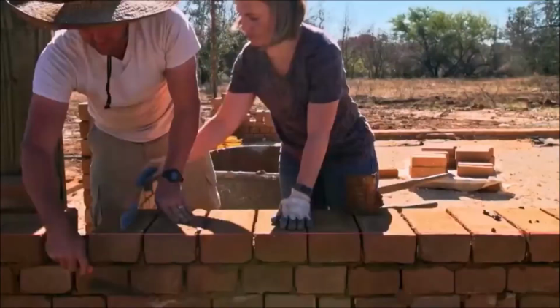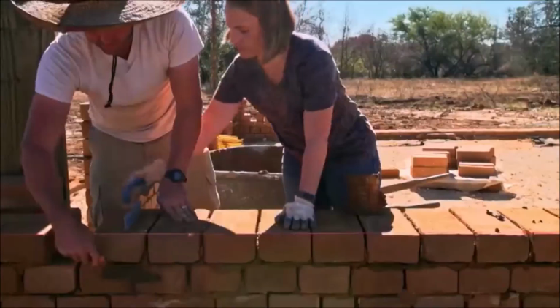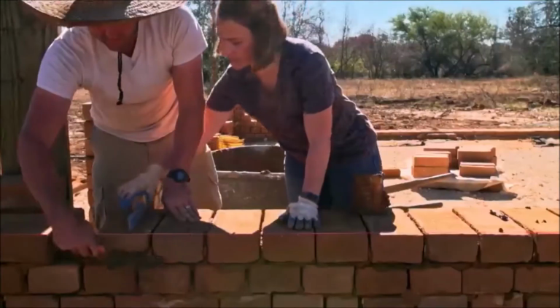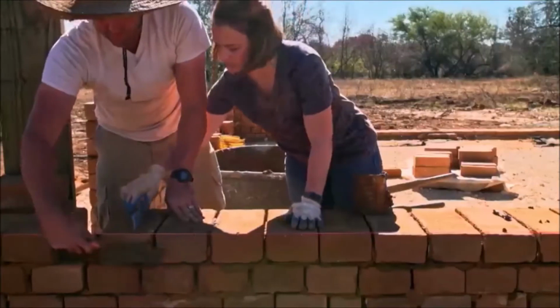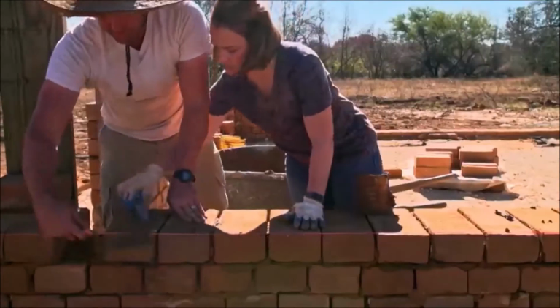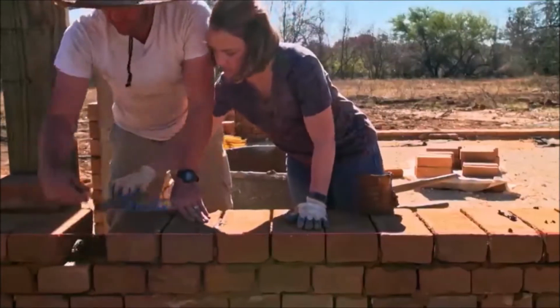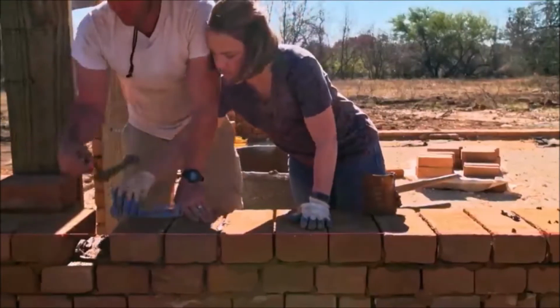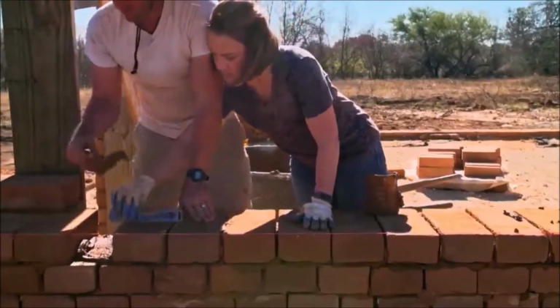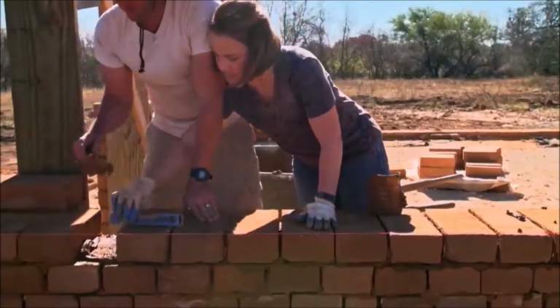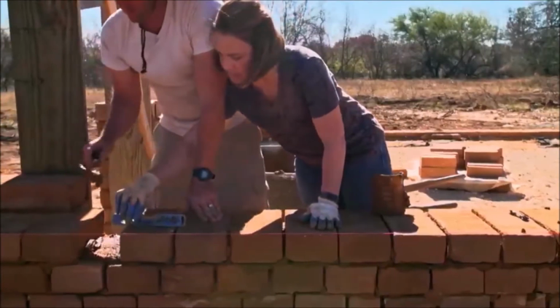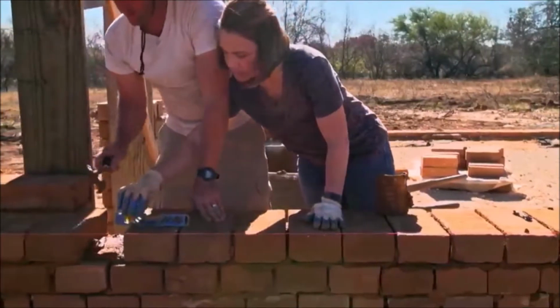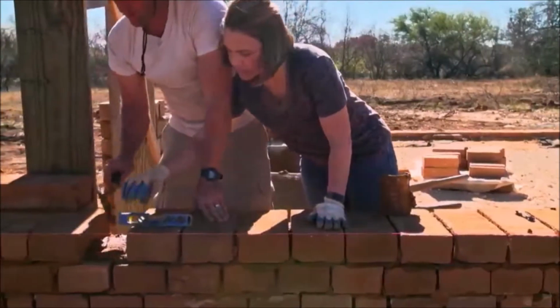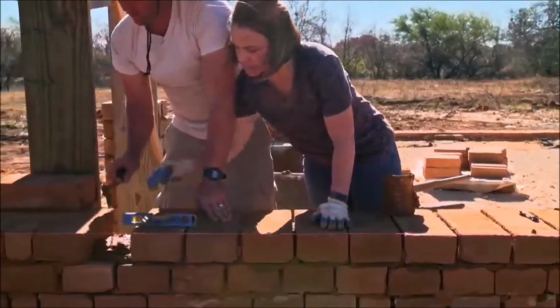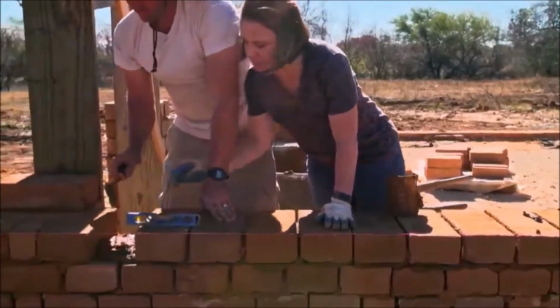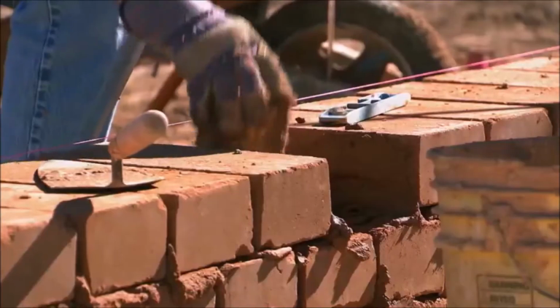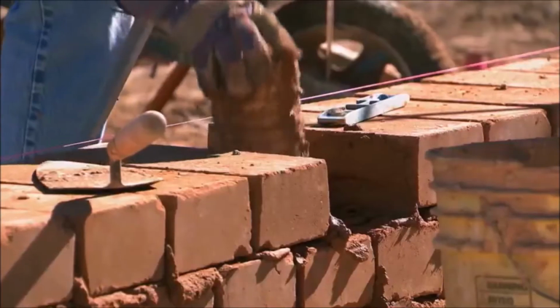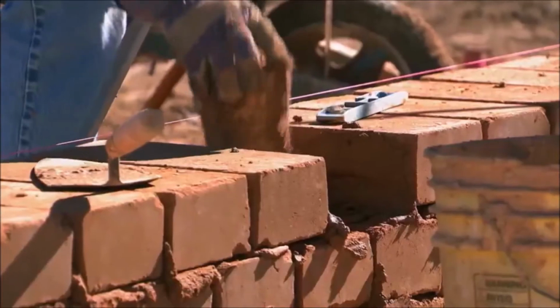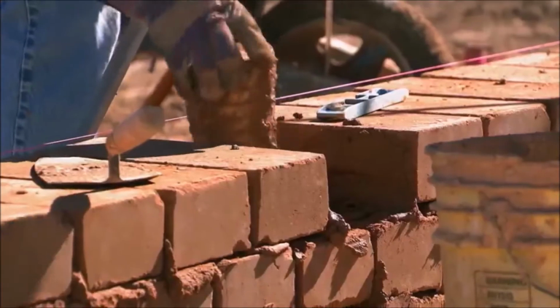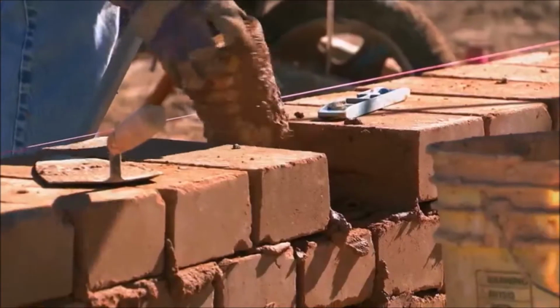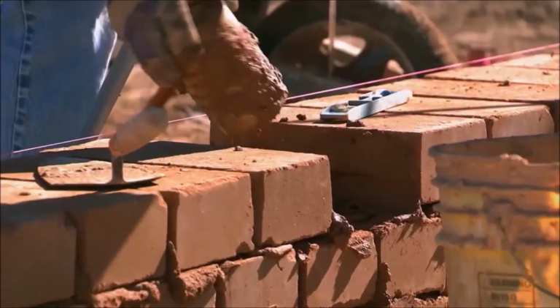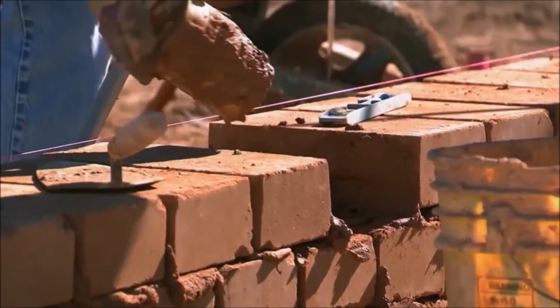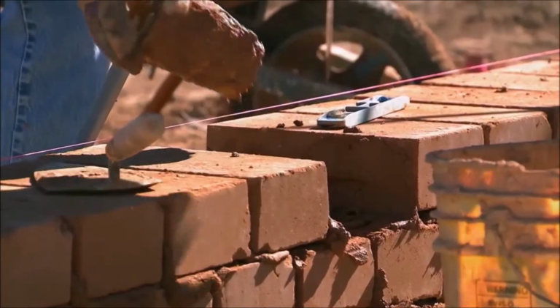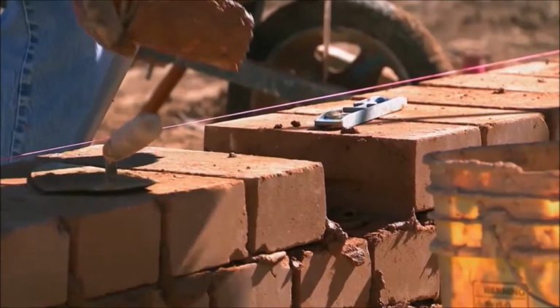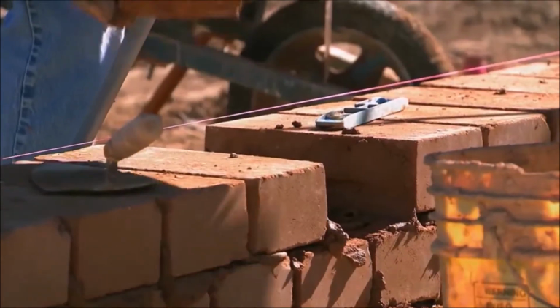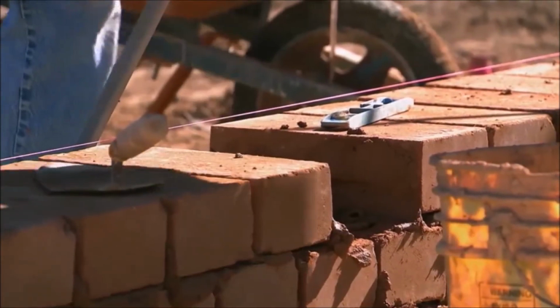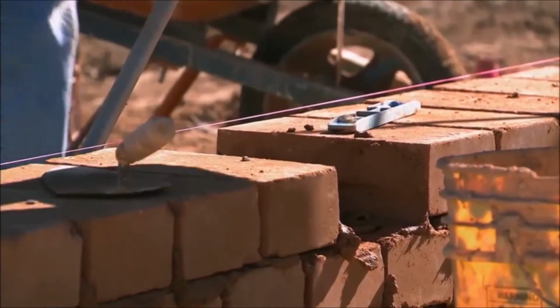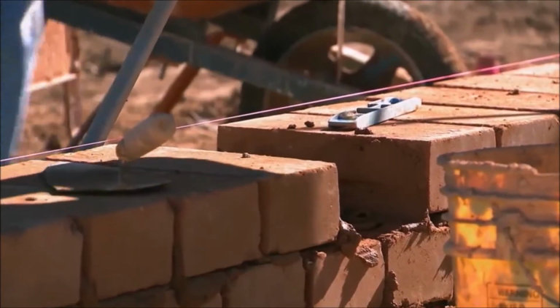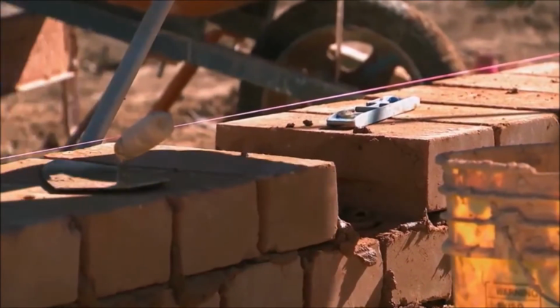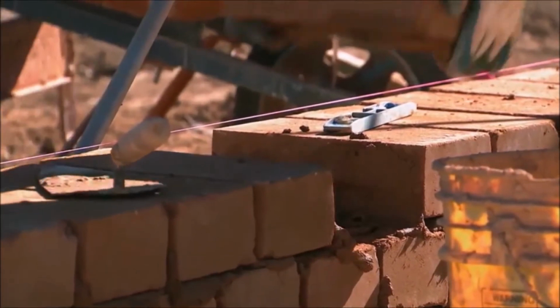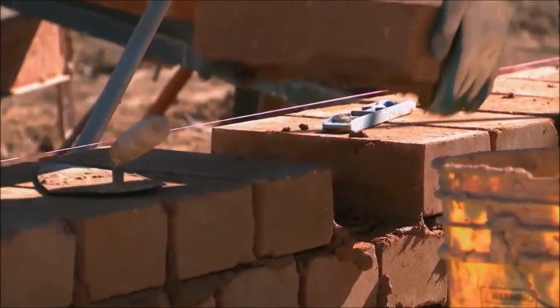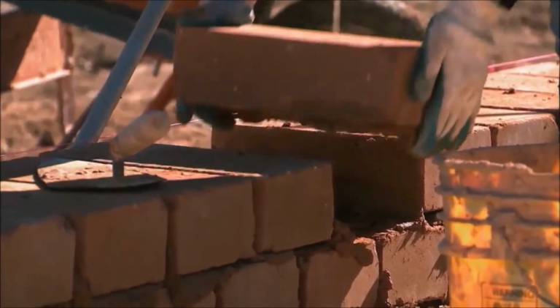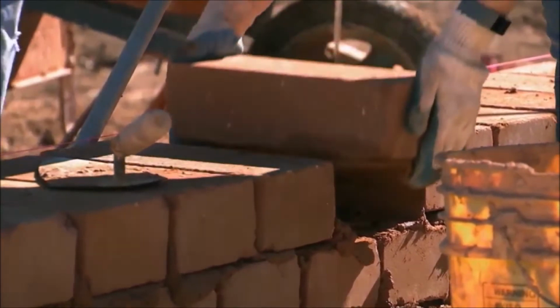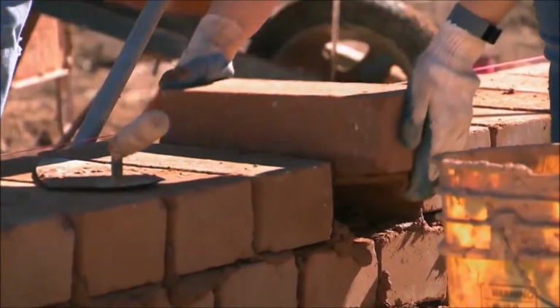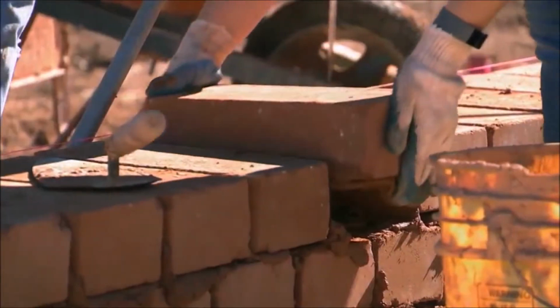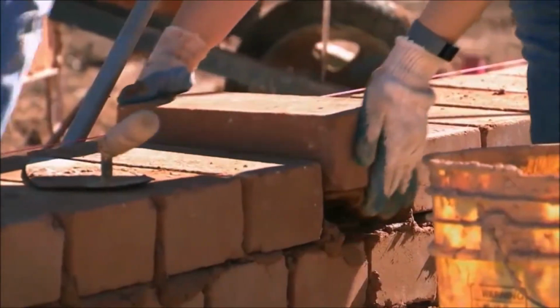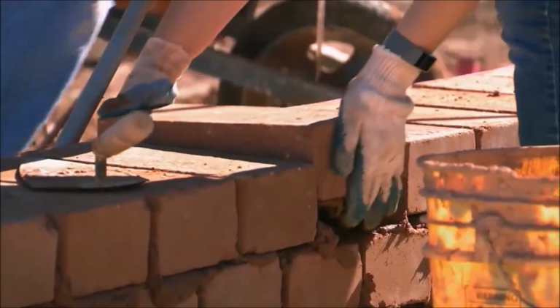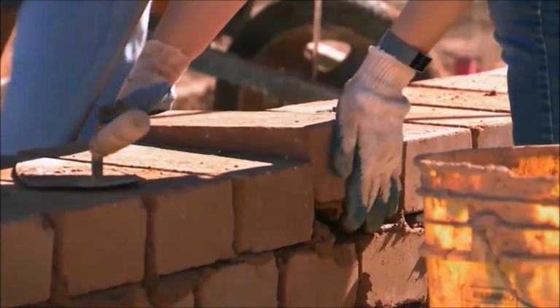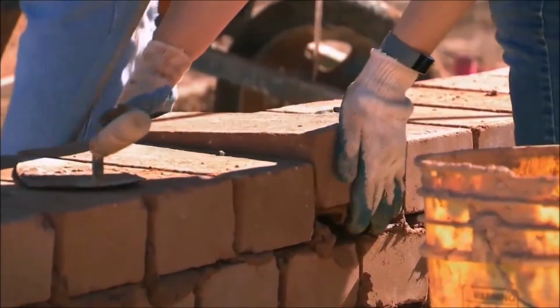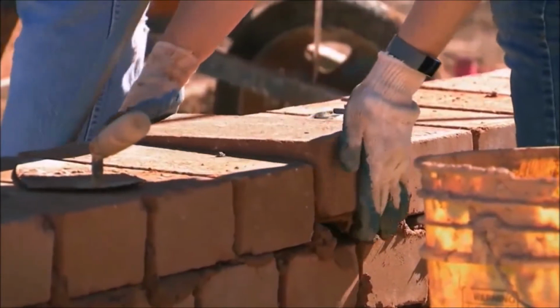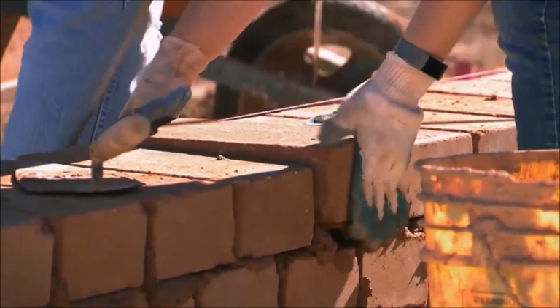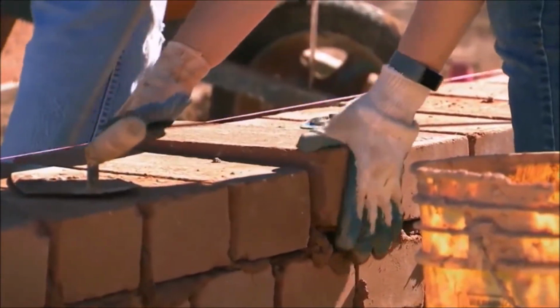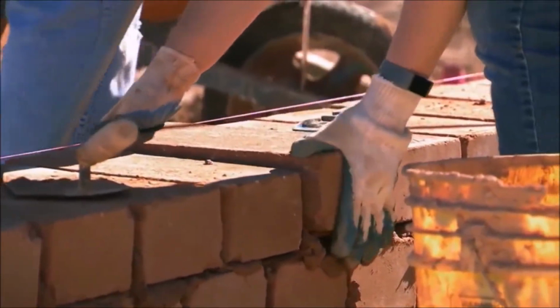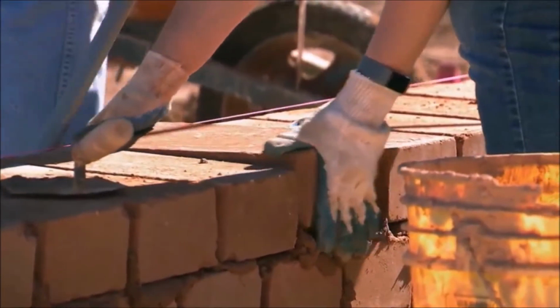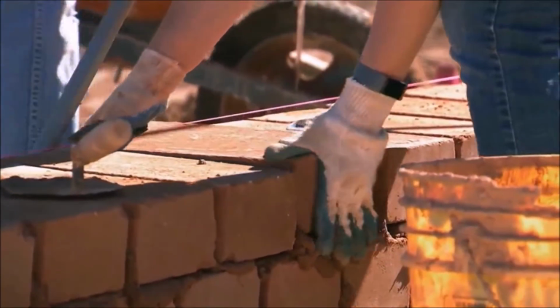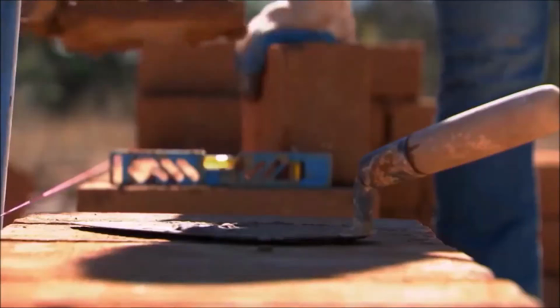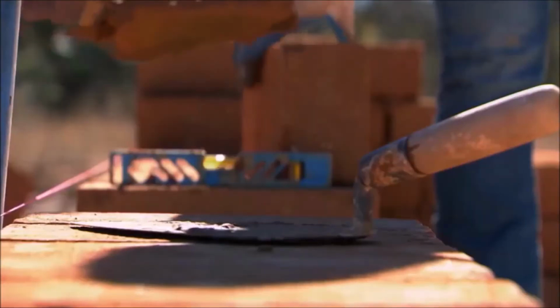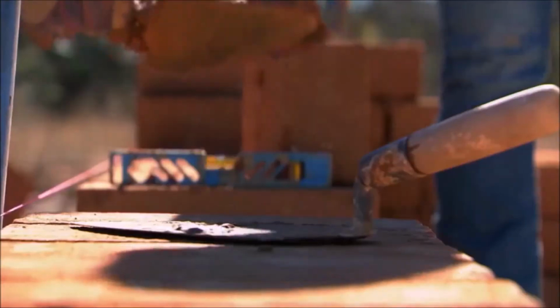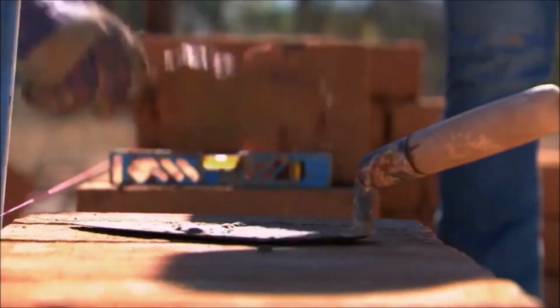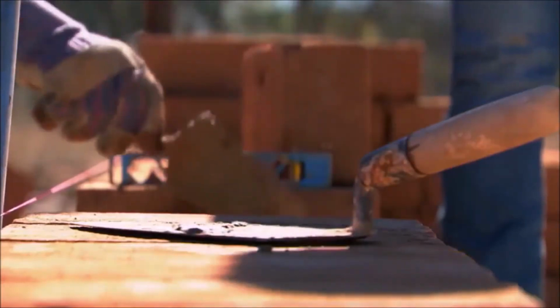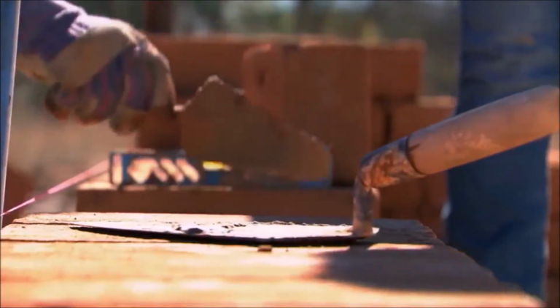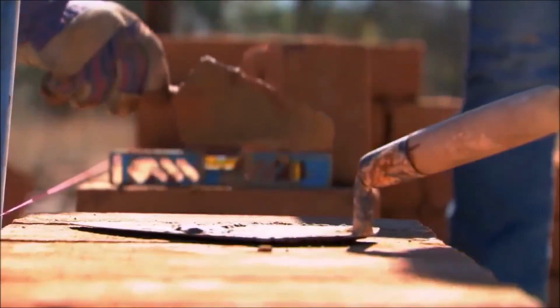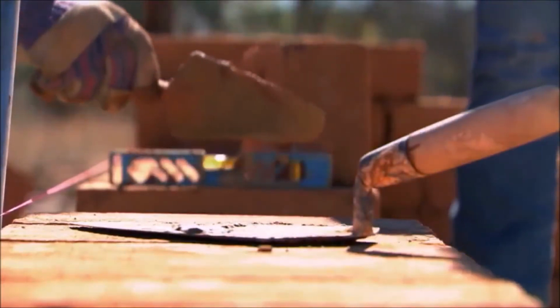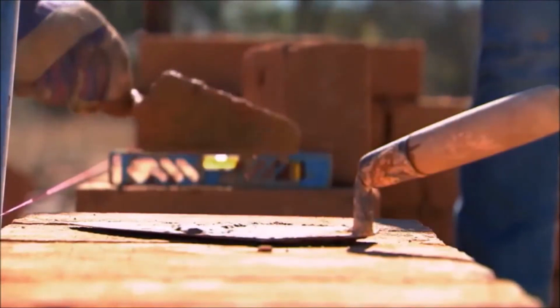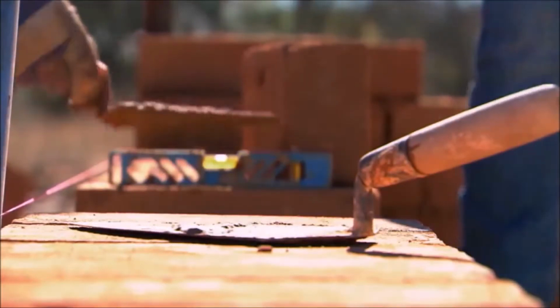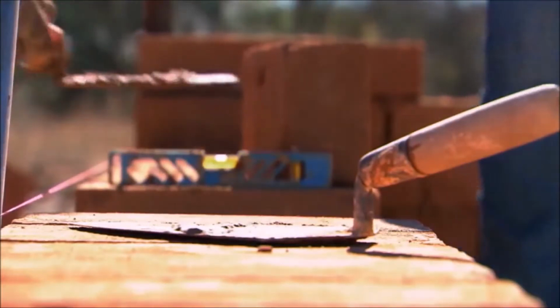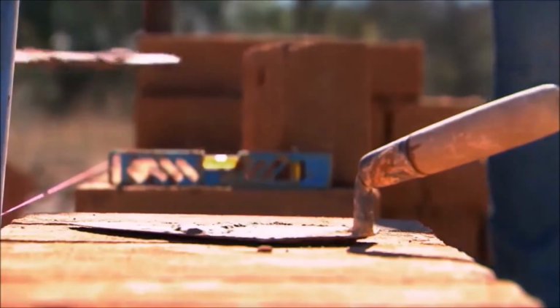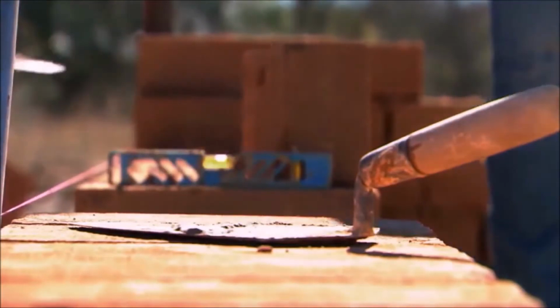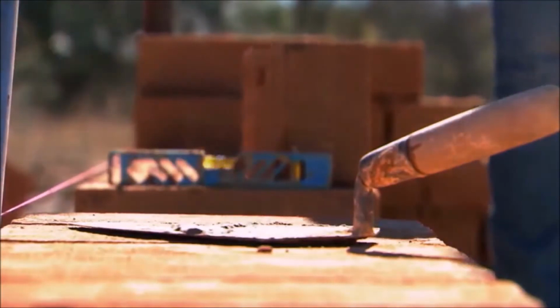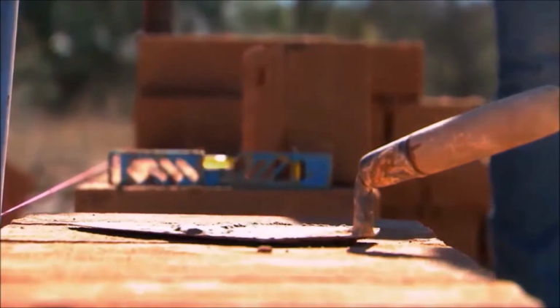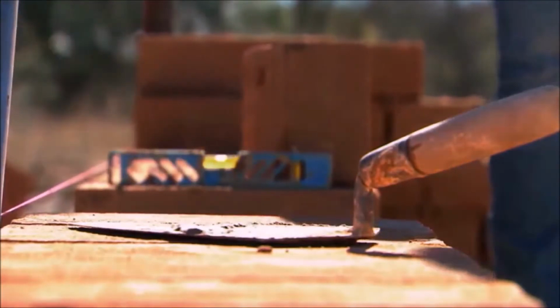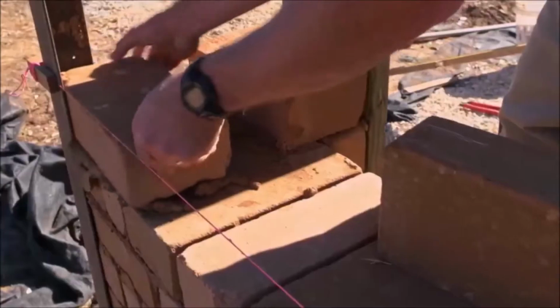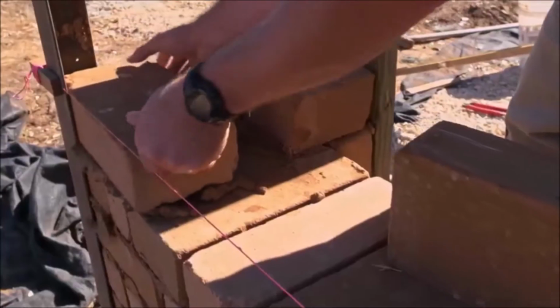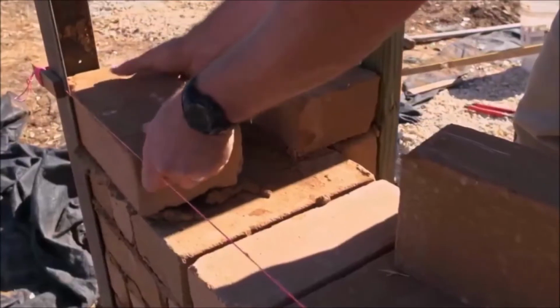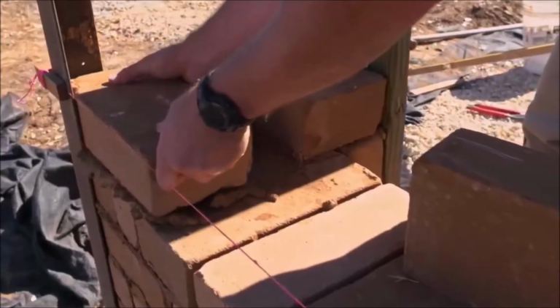We've got 1,000 down and we have about 7,000 to go, so hopefully we just have a smooth day of making slurry and laying blocks down.